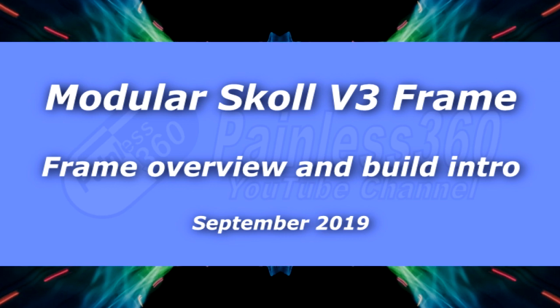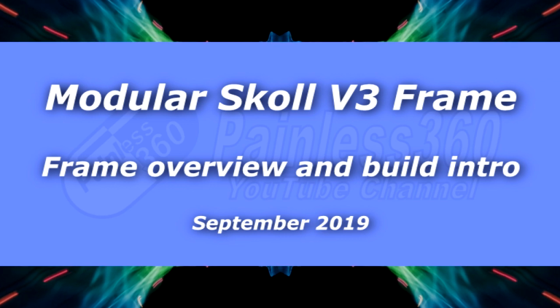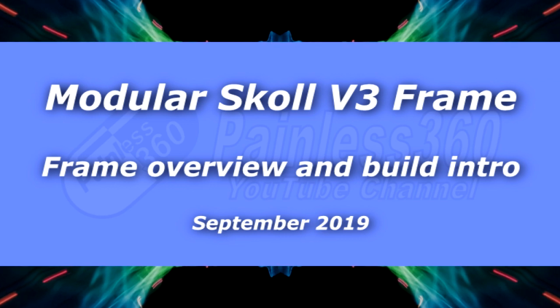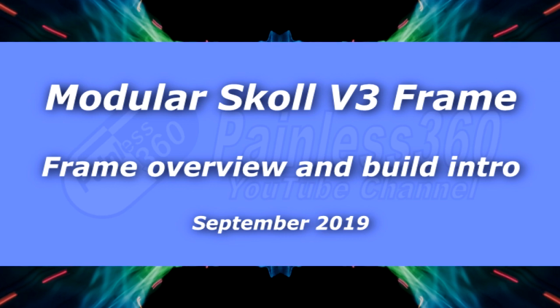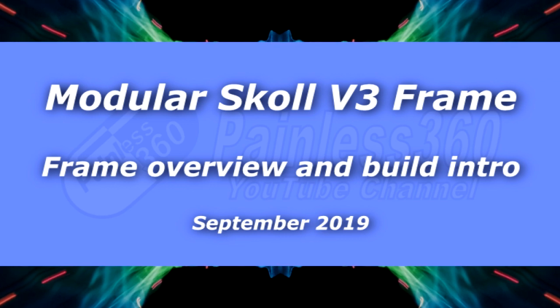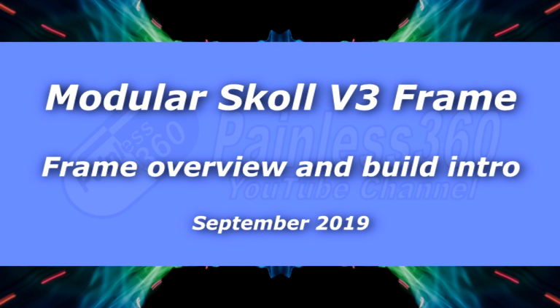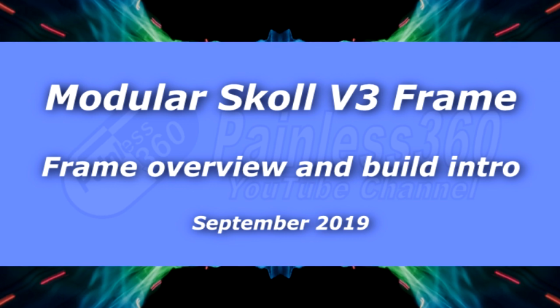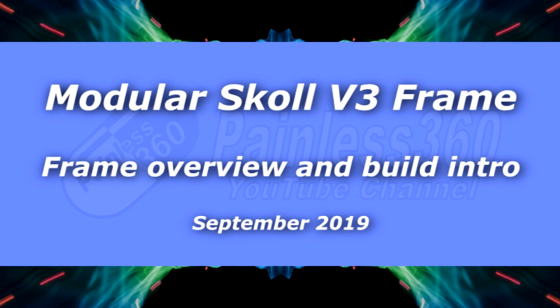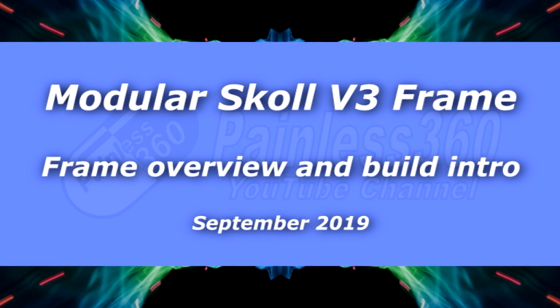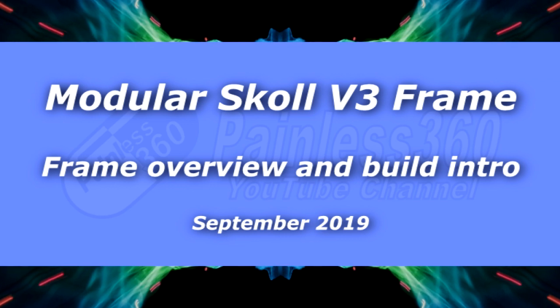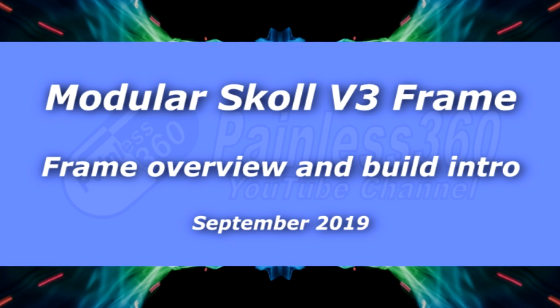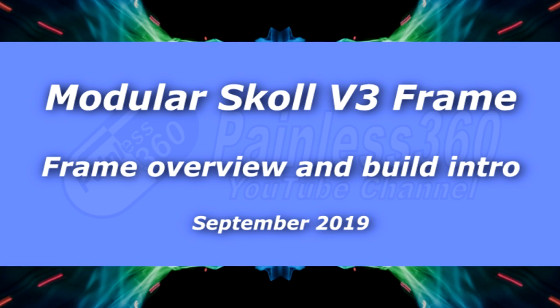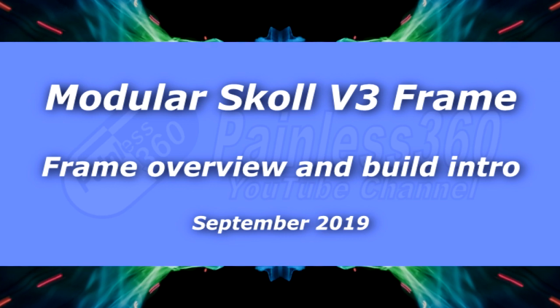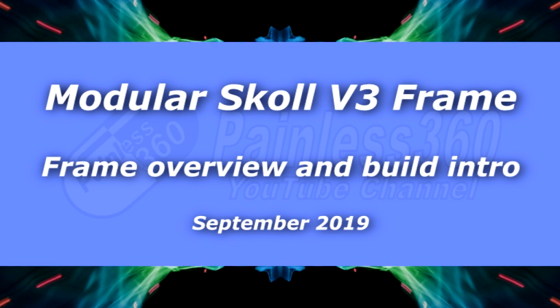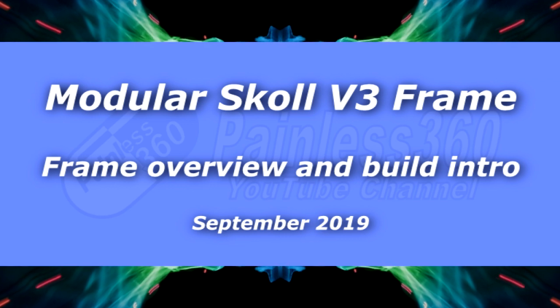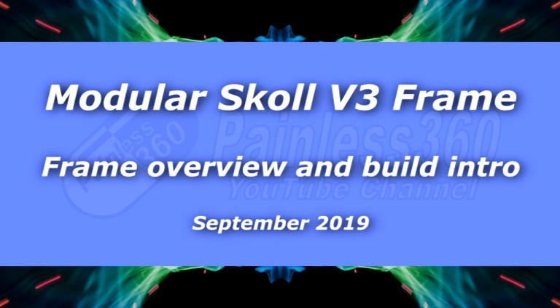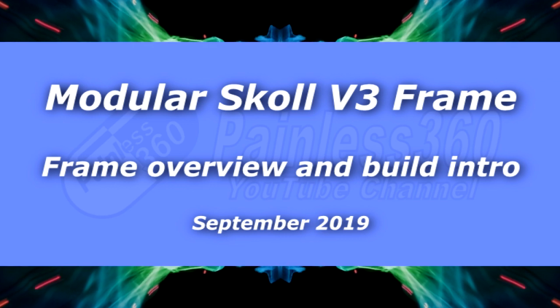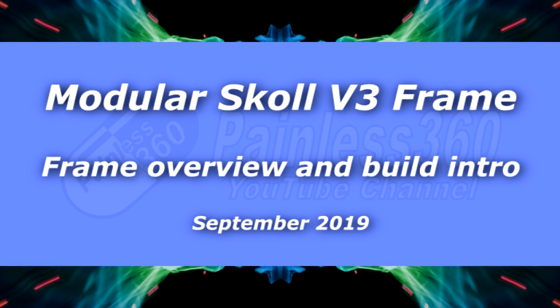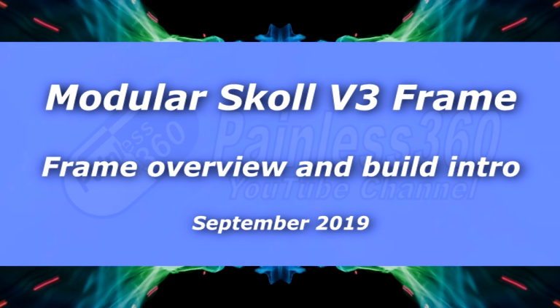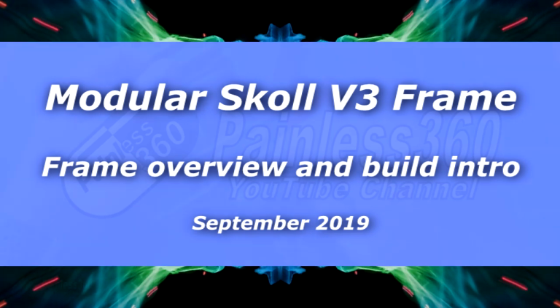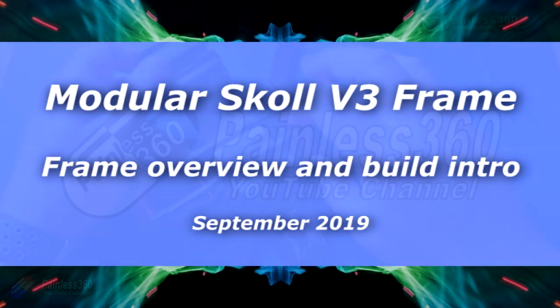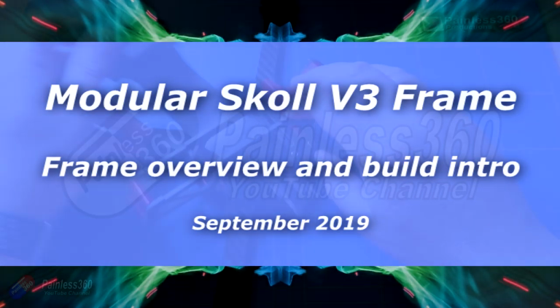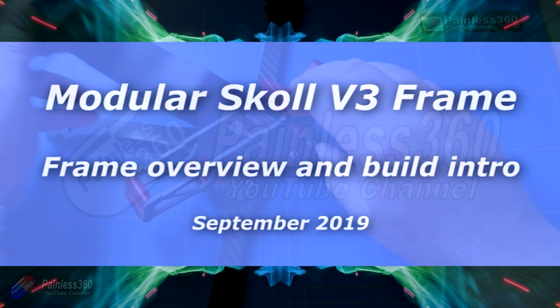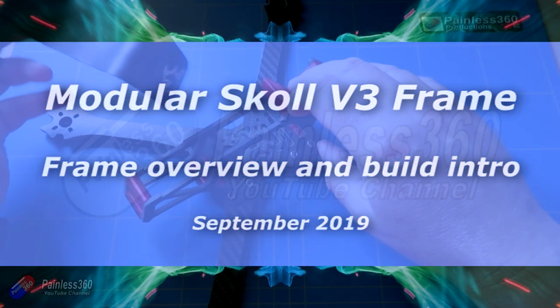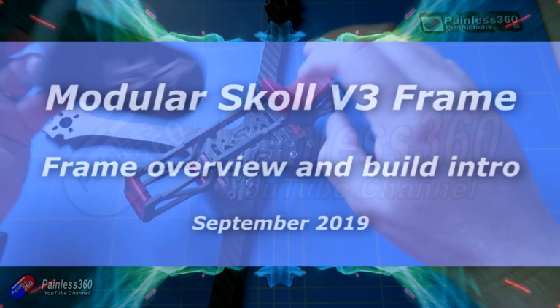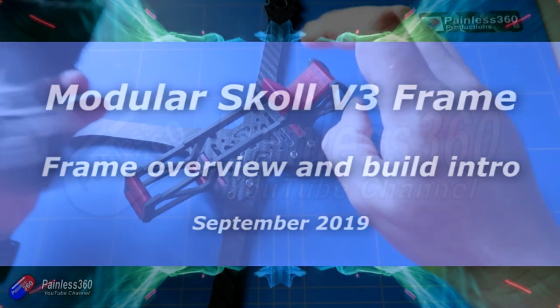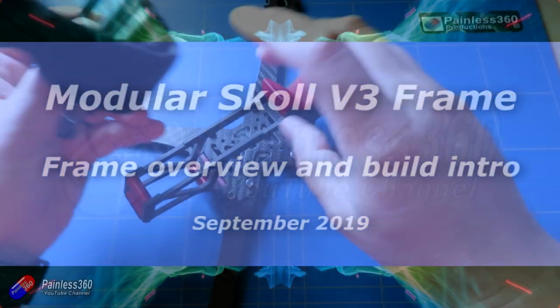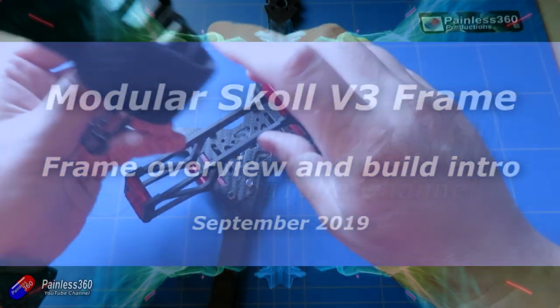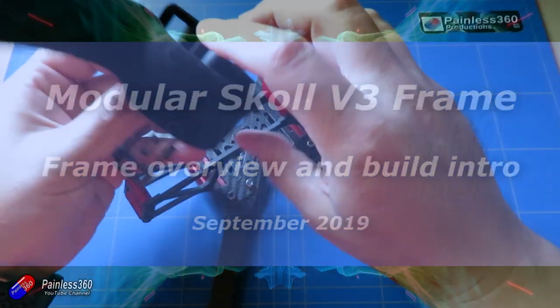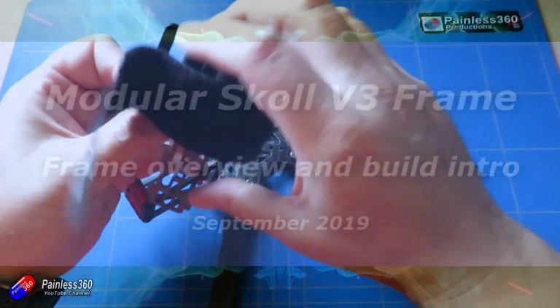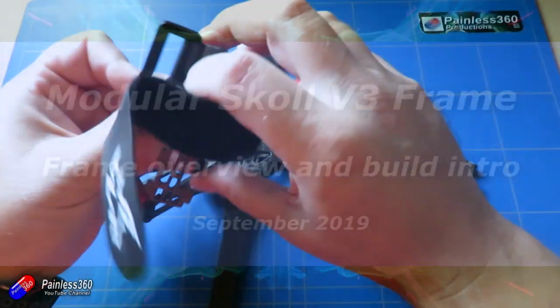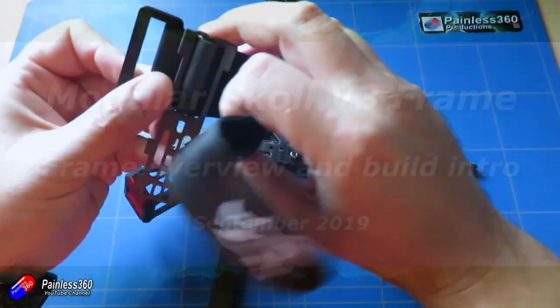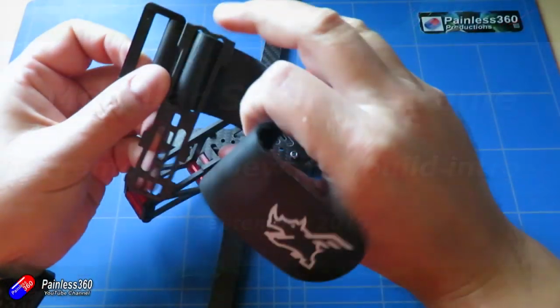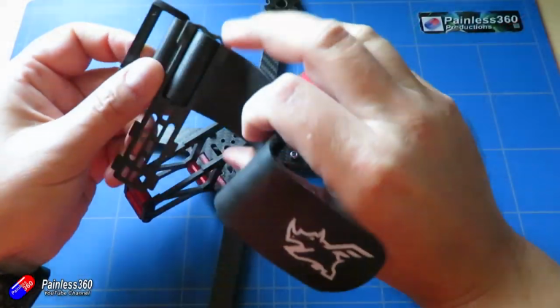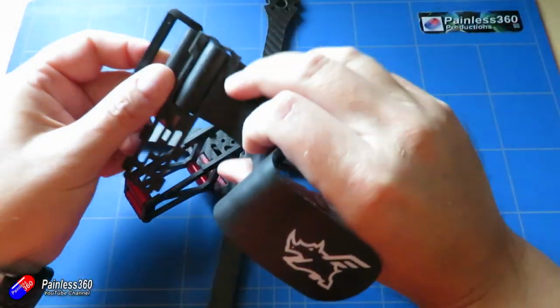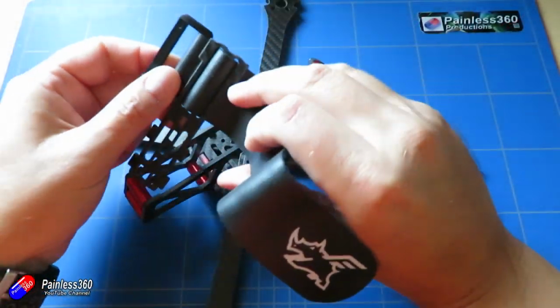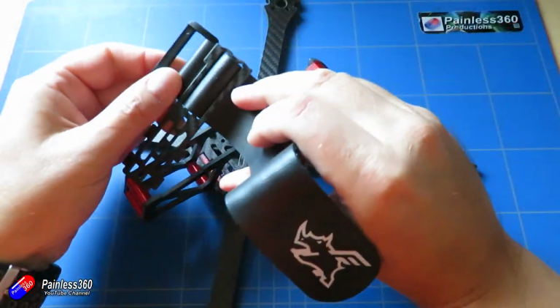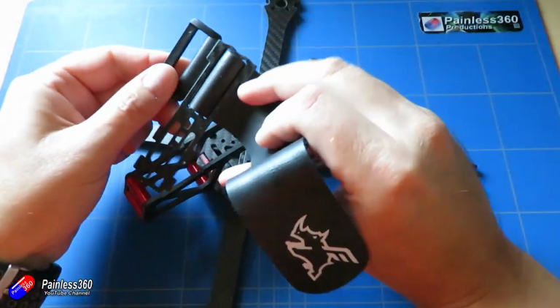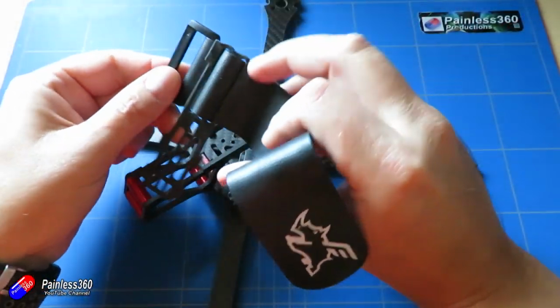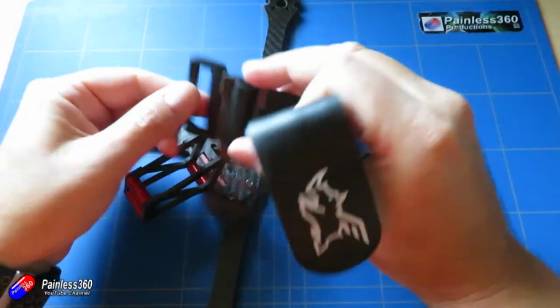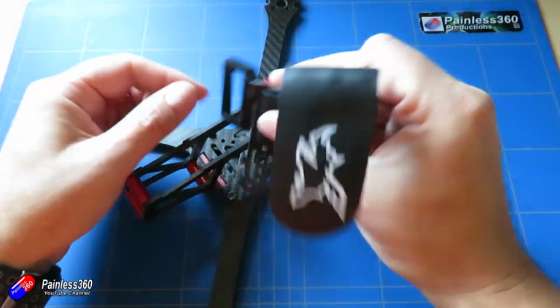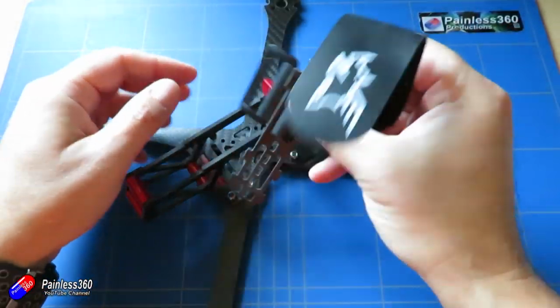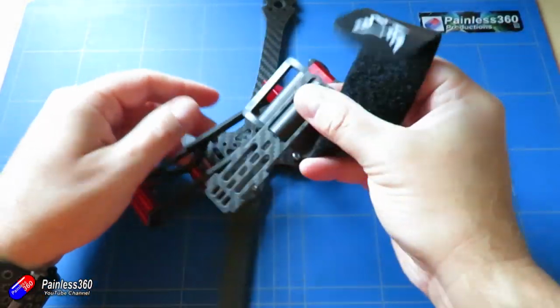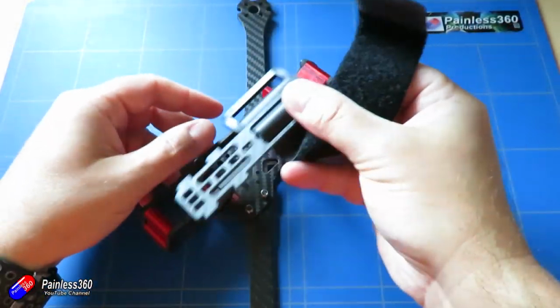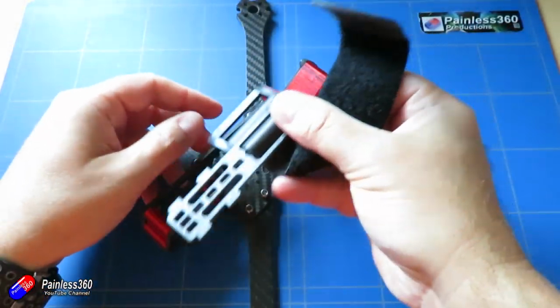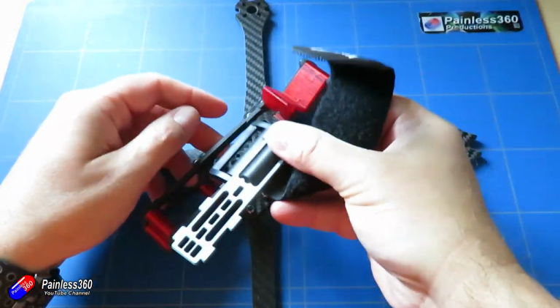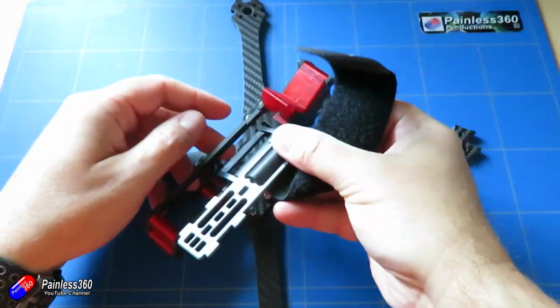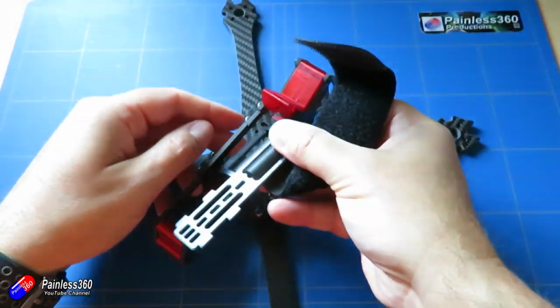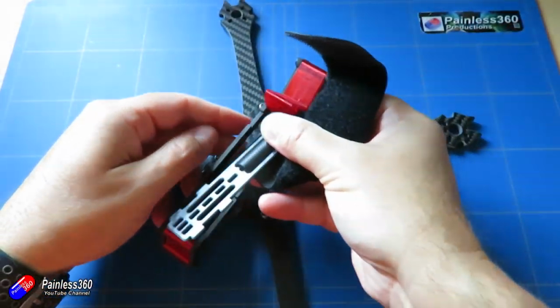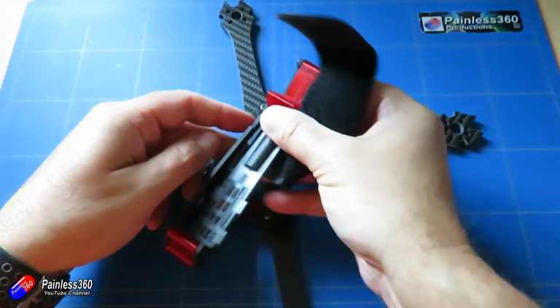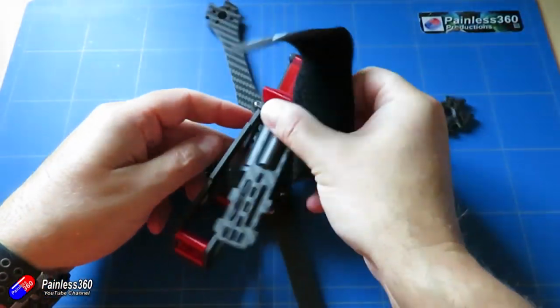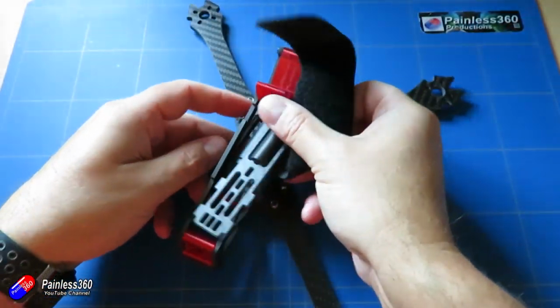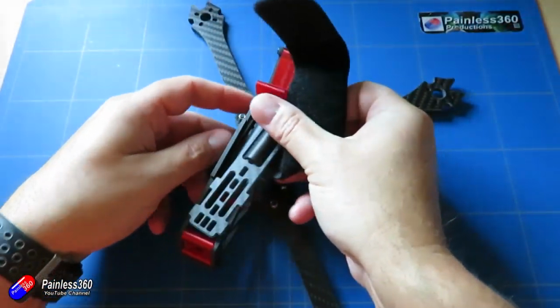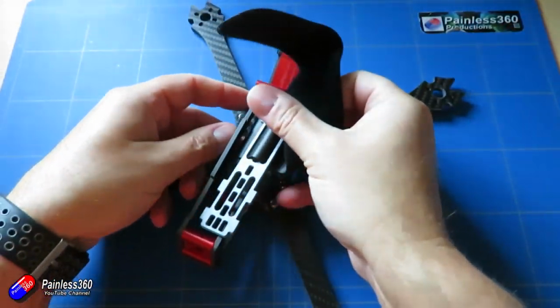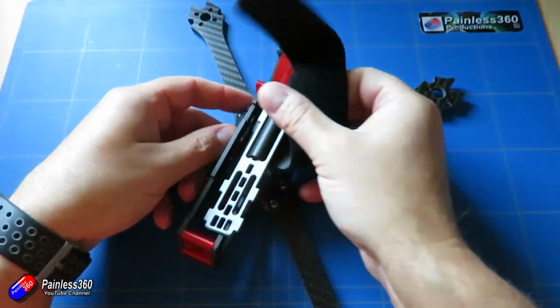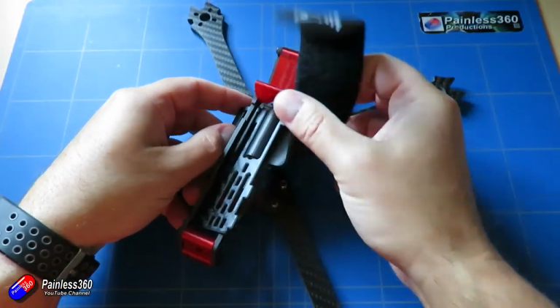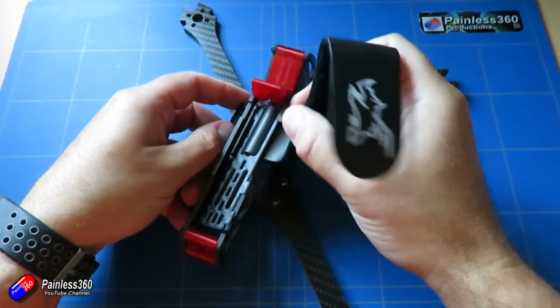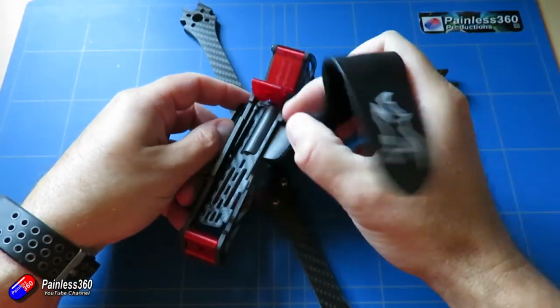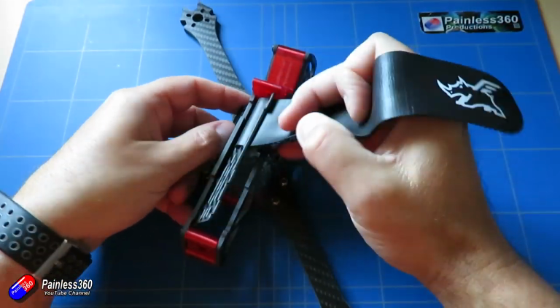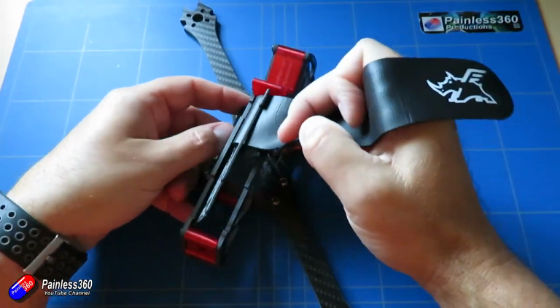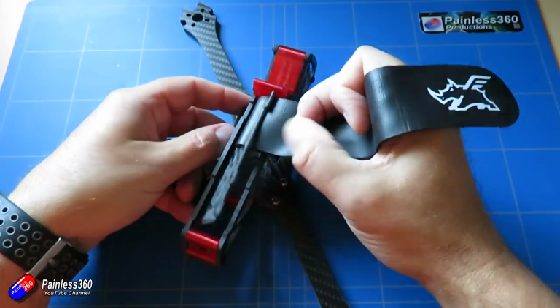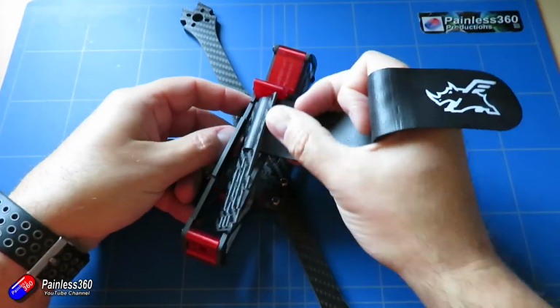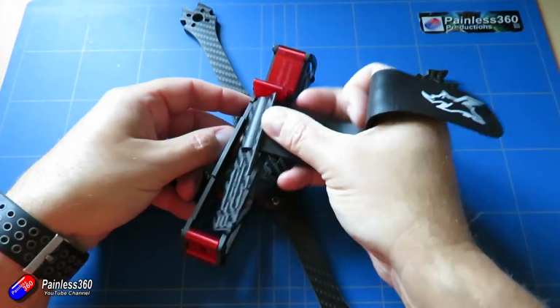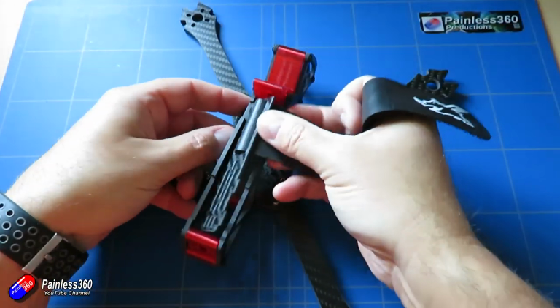Hello and welcome to the video. This is the first look at the very latest frame from the team at Flynoterus.